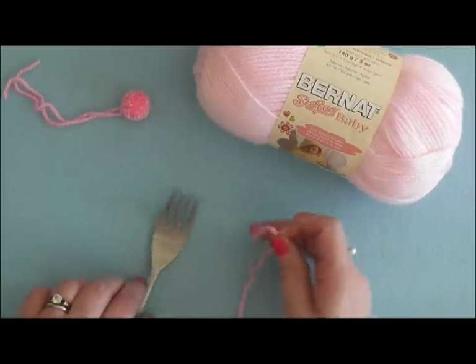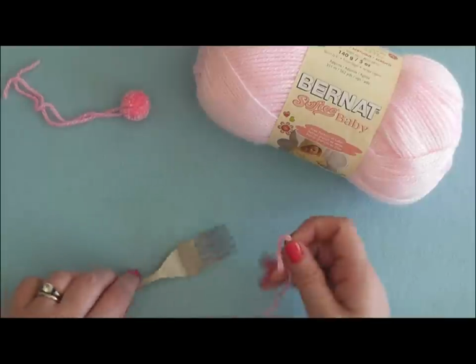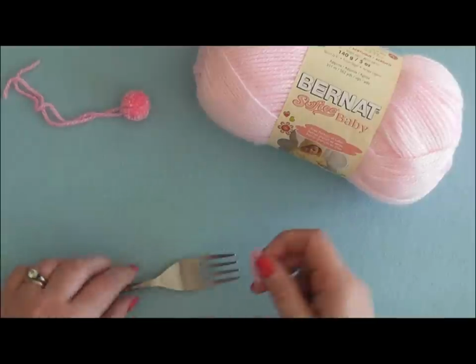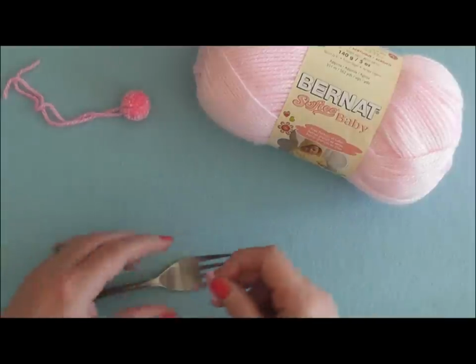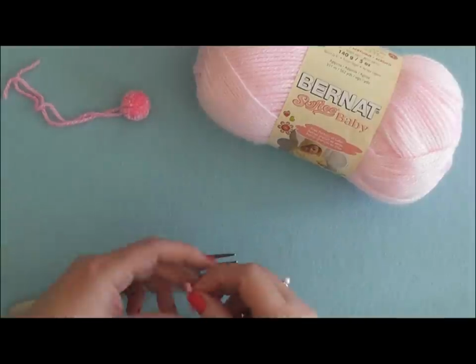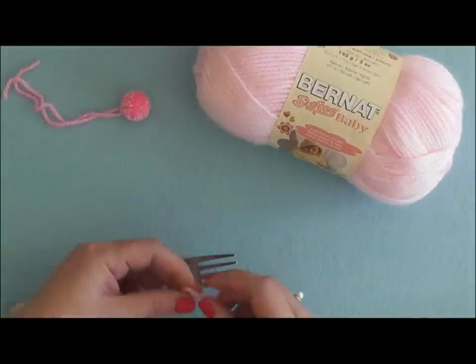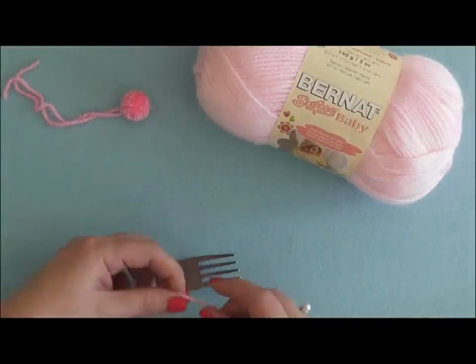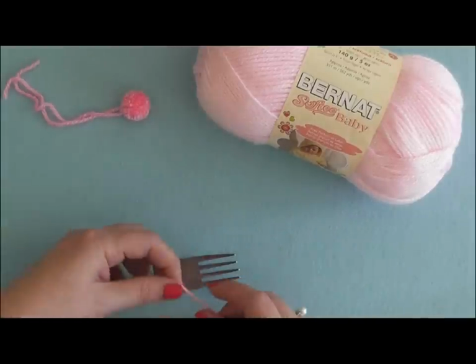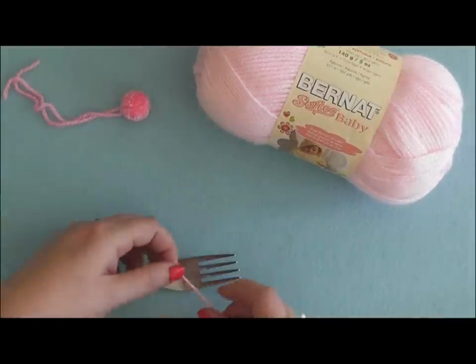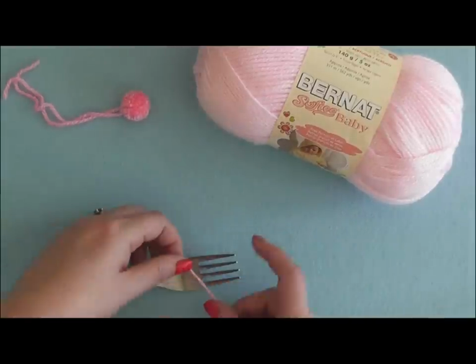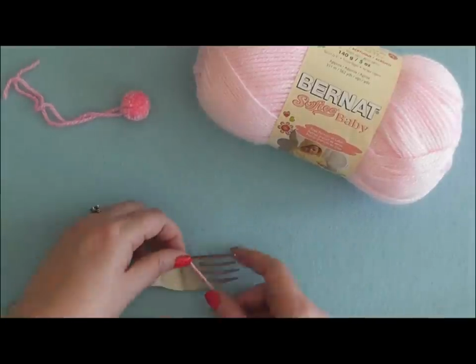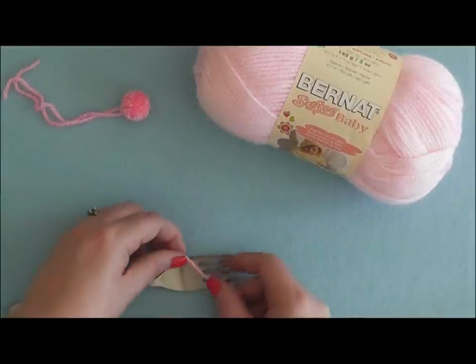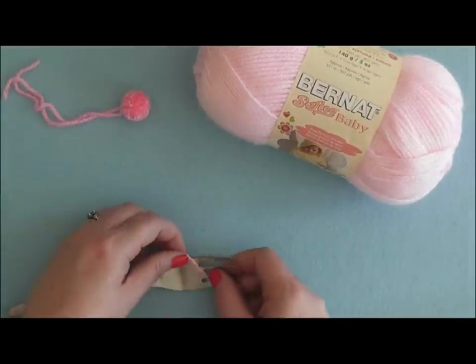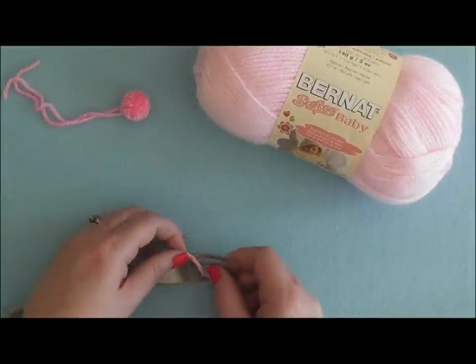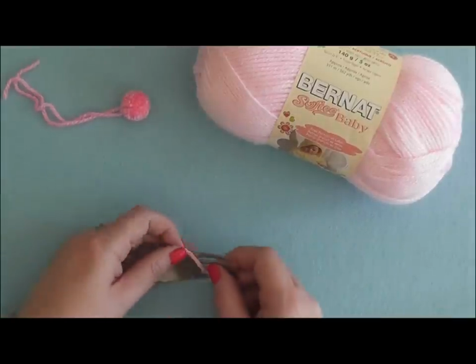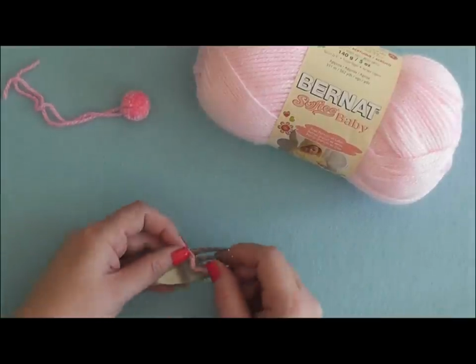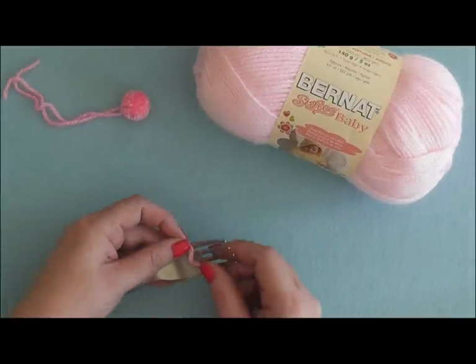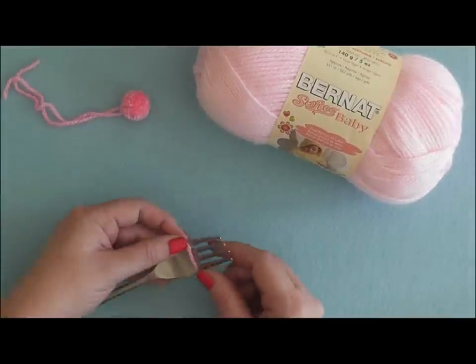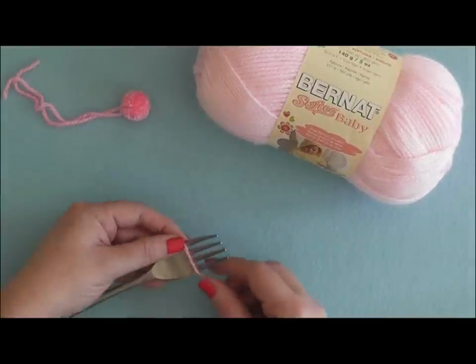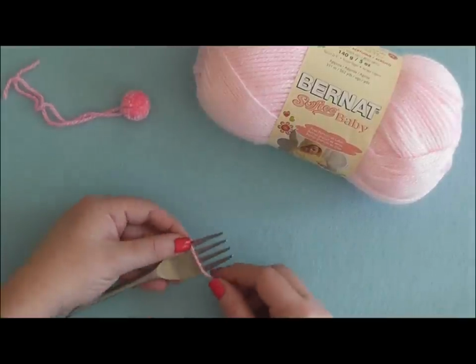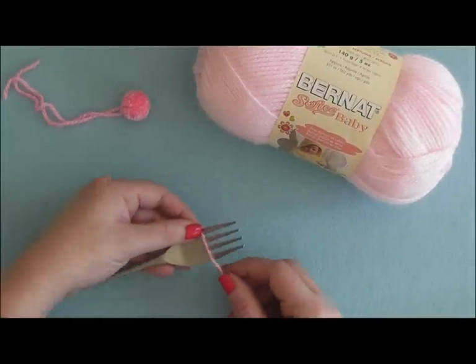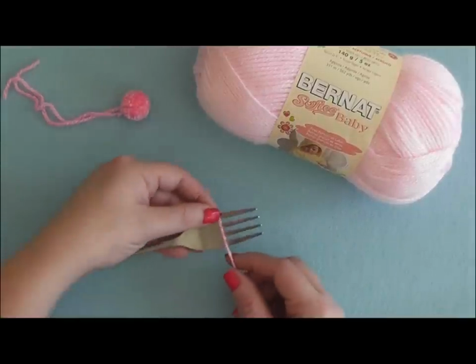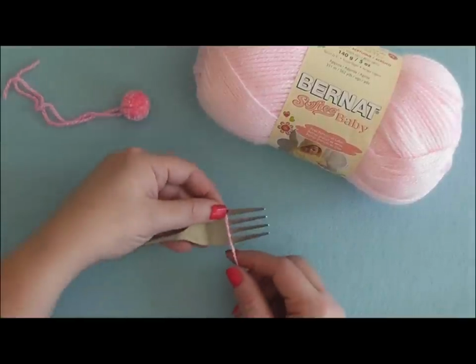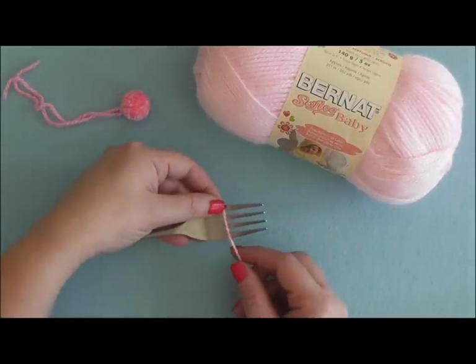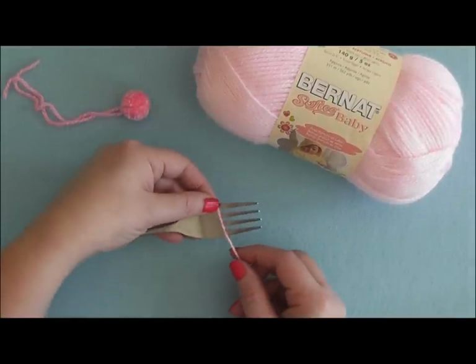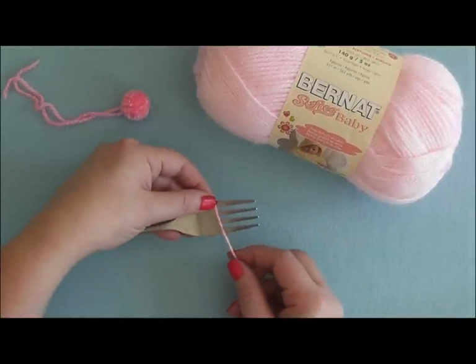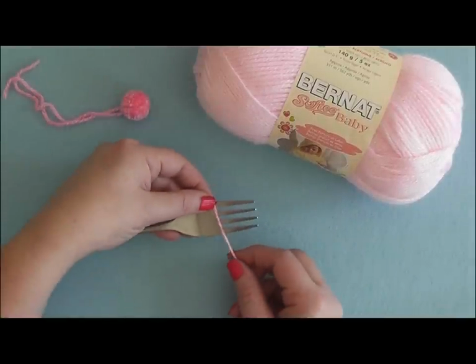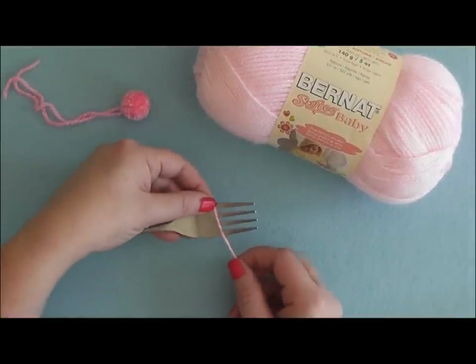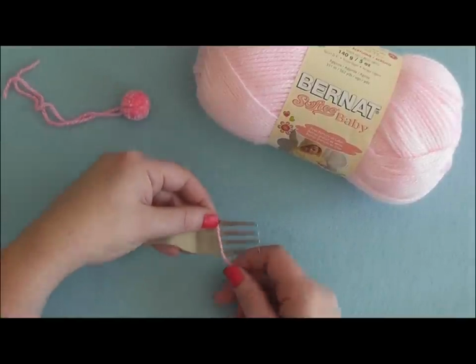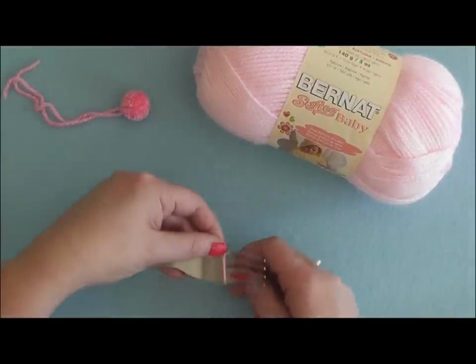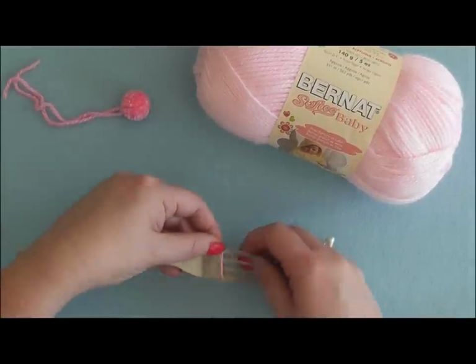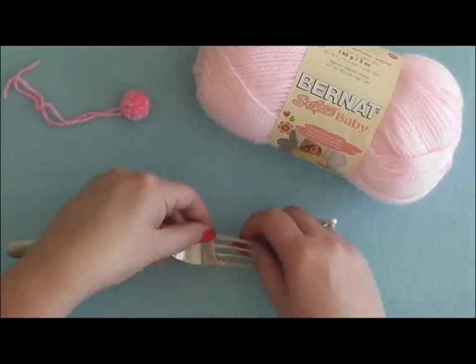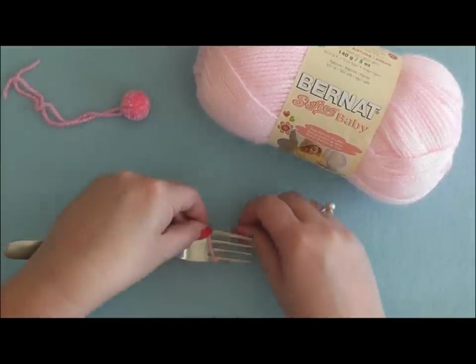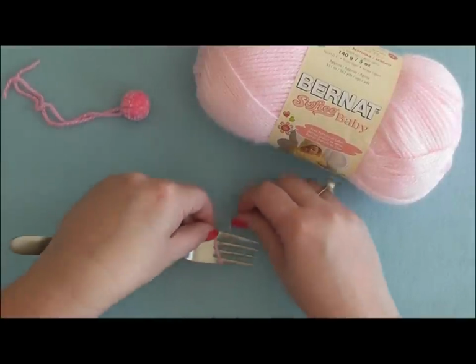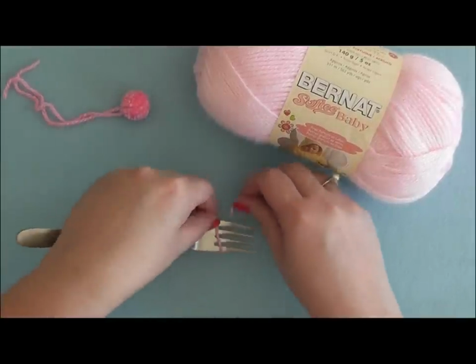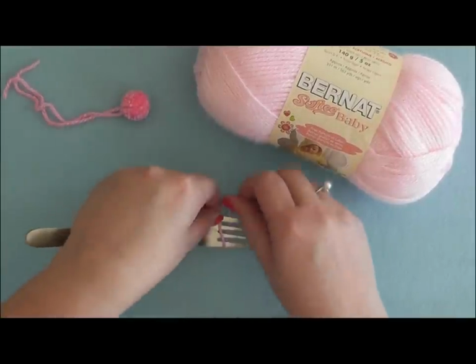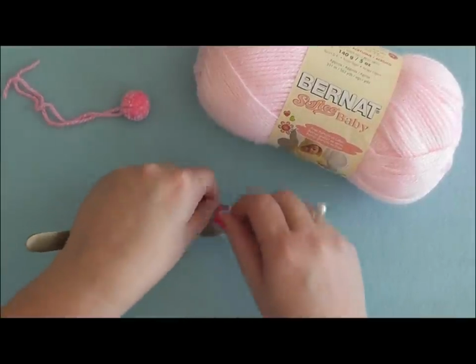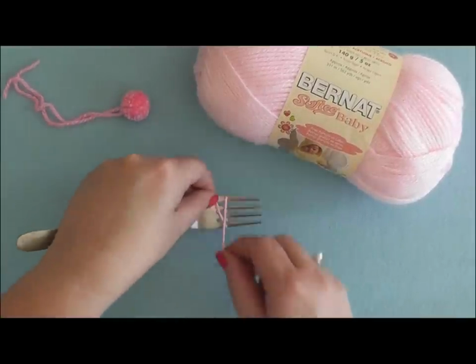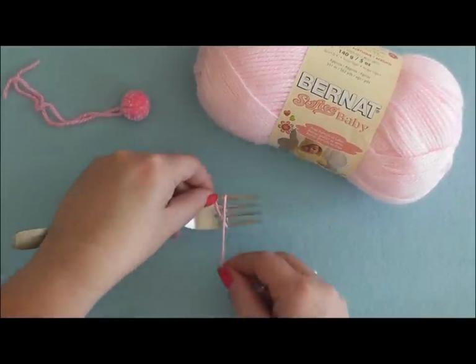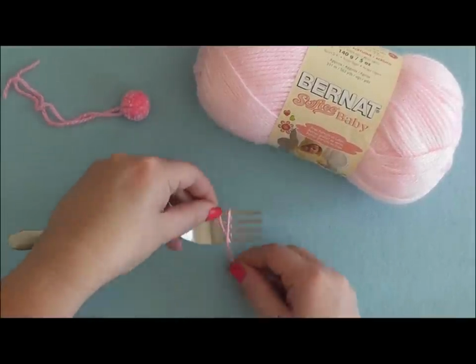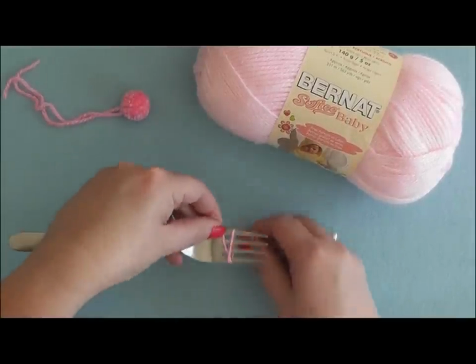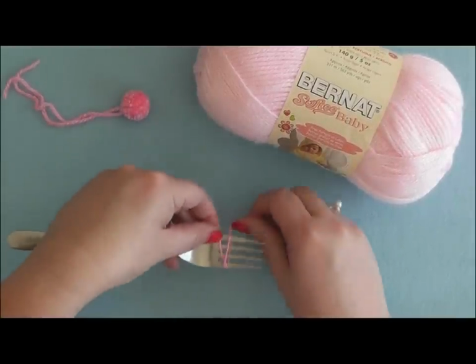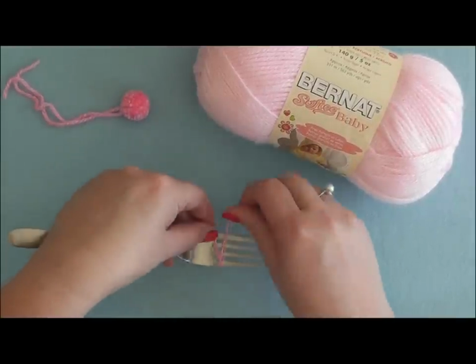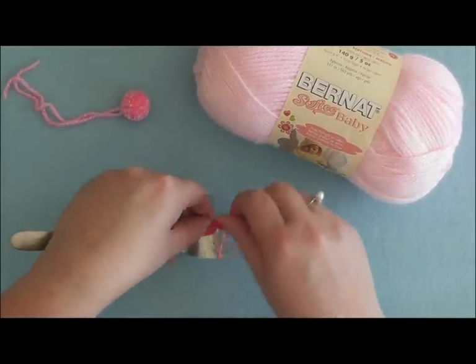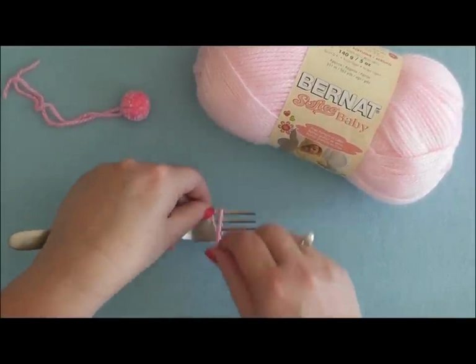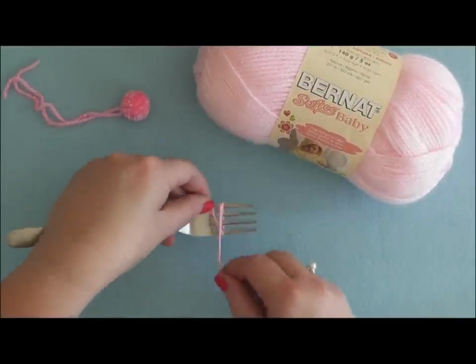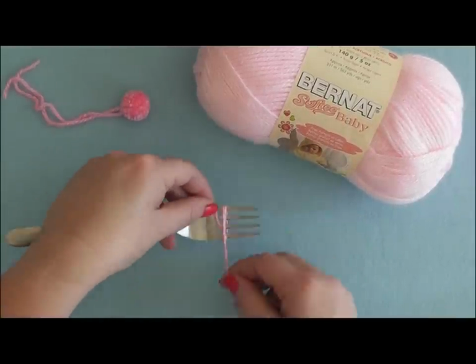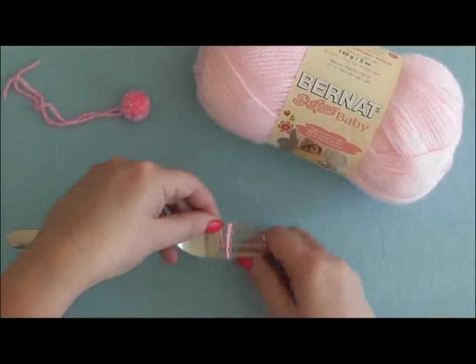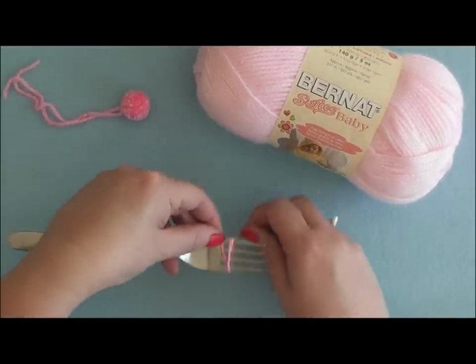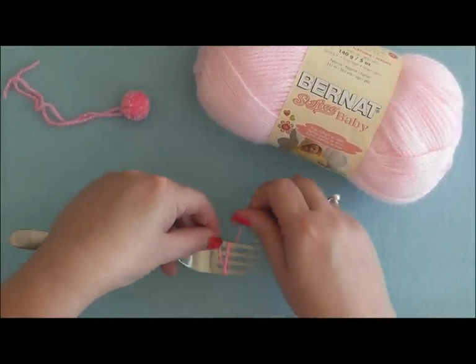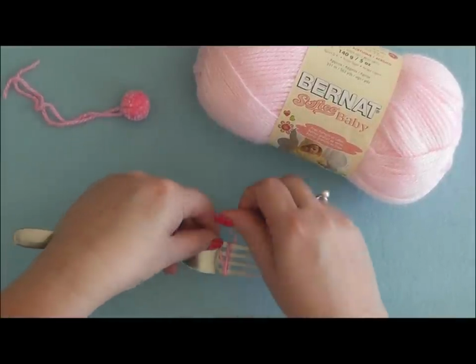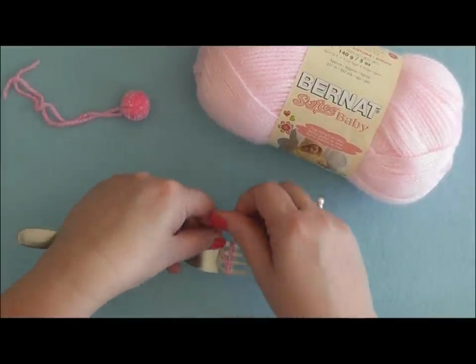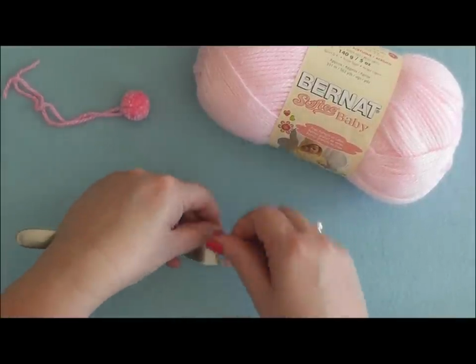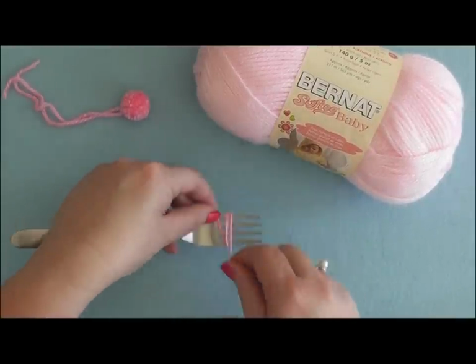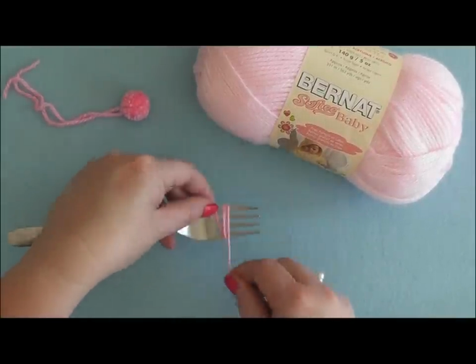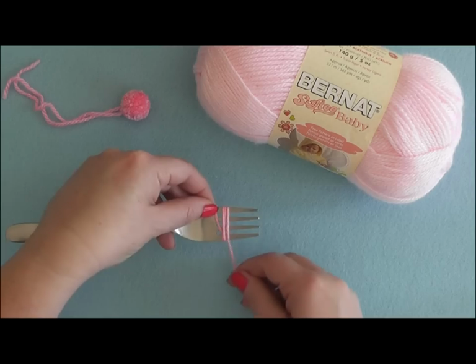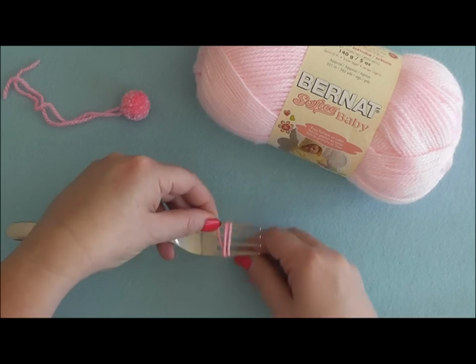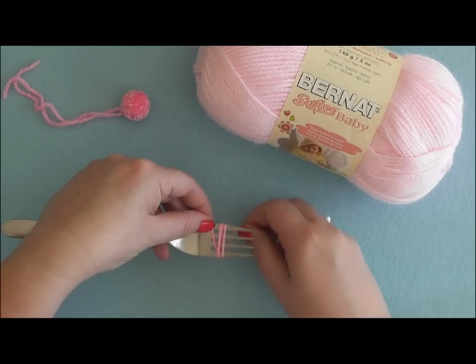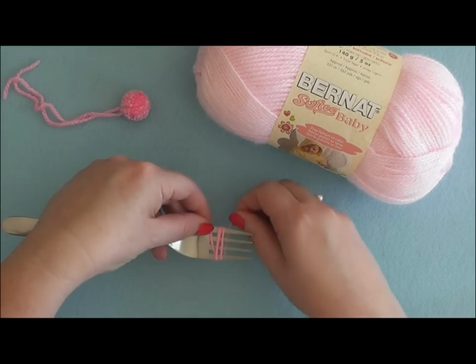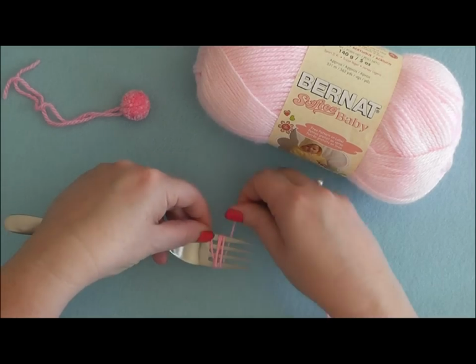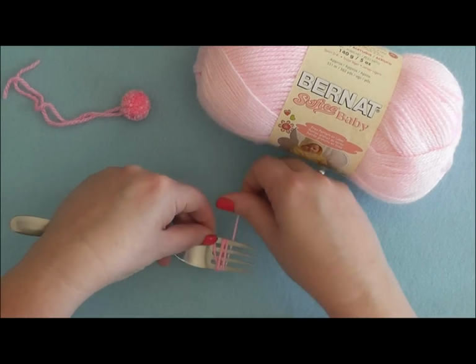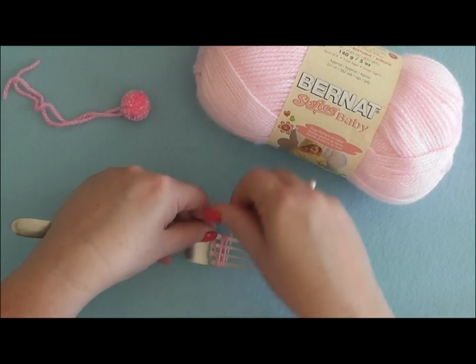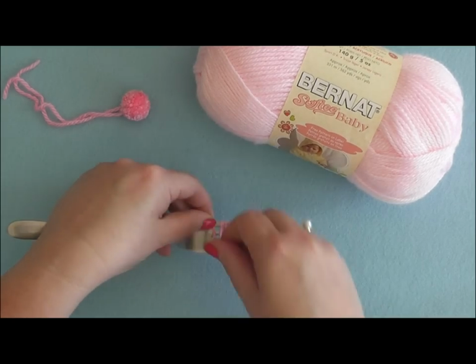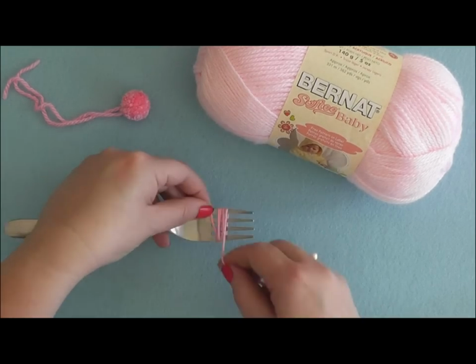The first thing you want to do is grab your yarn and just wrap it around your fork approximately 50 times.